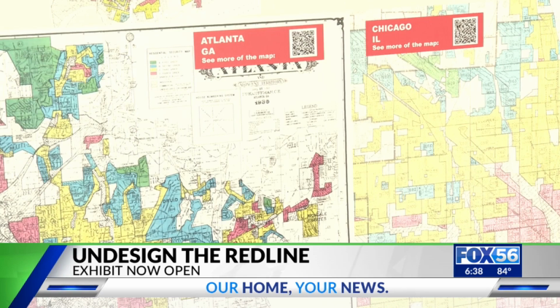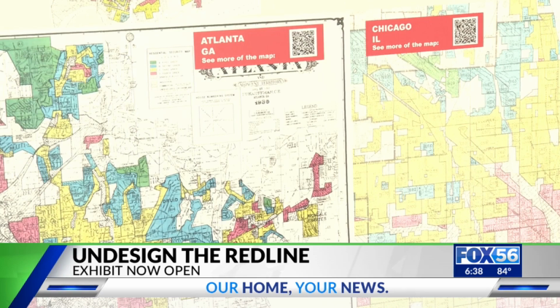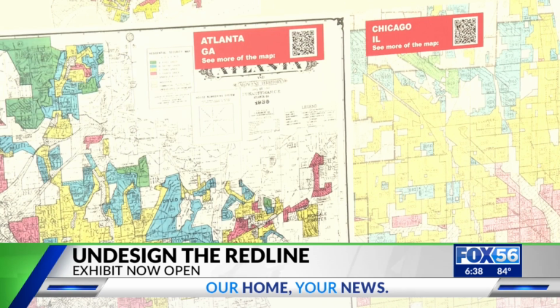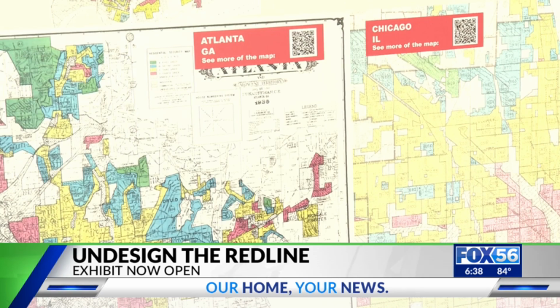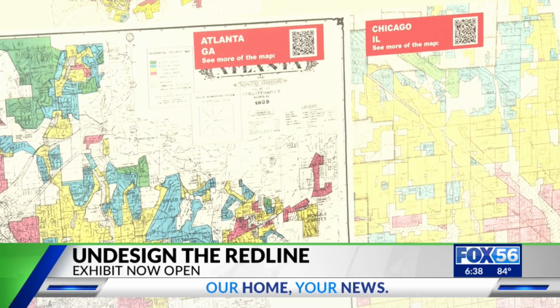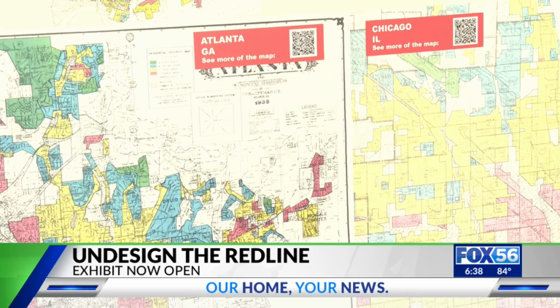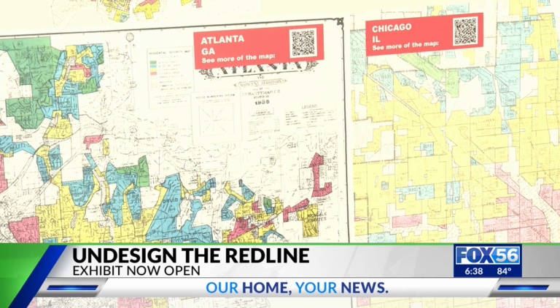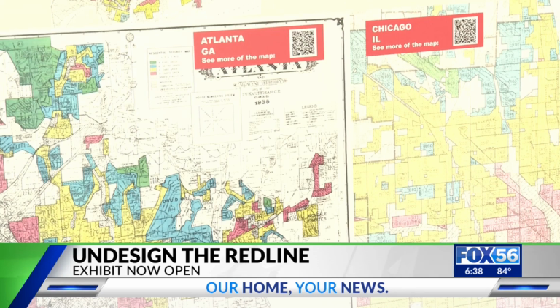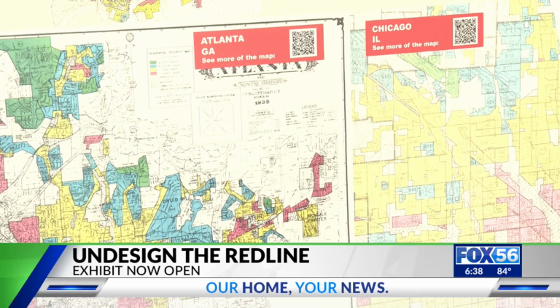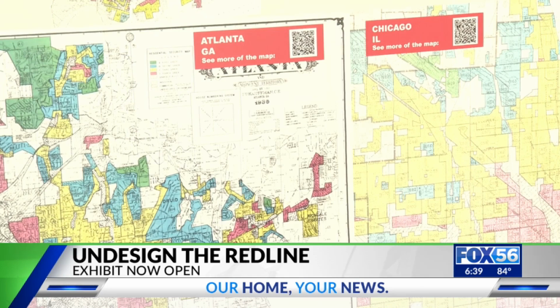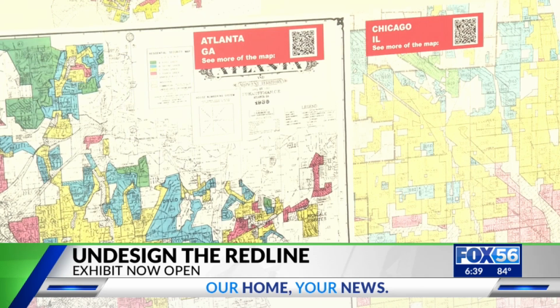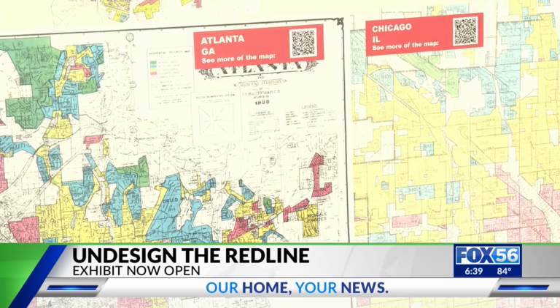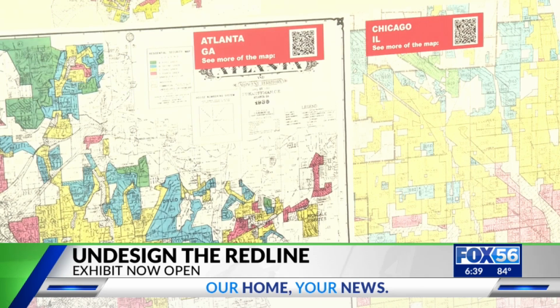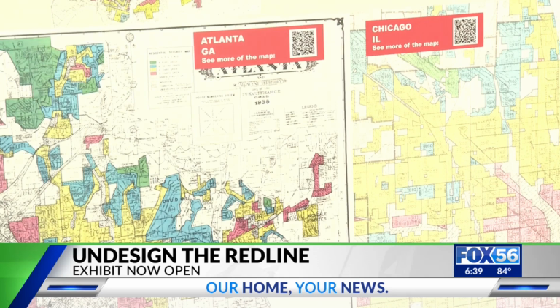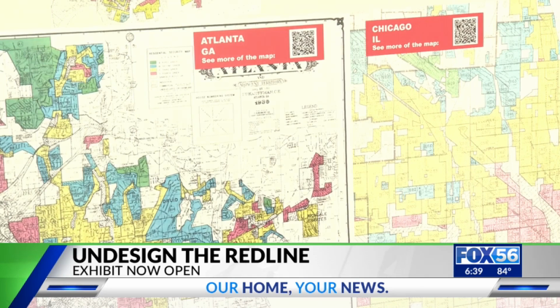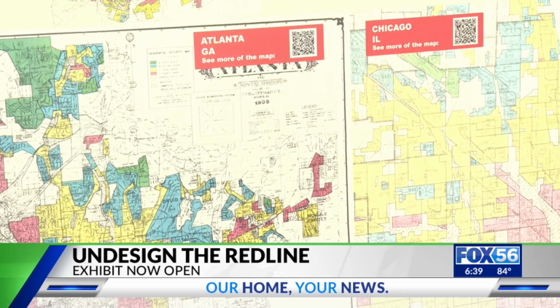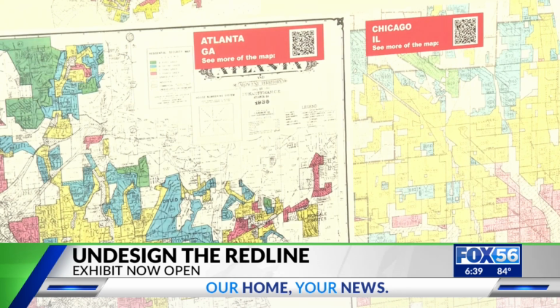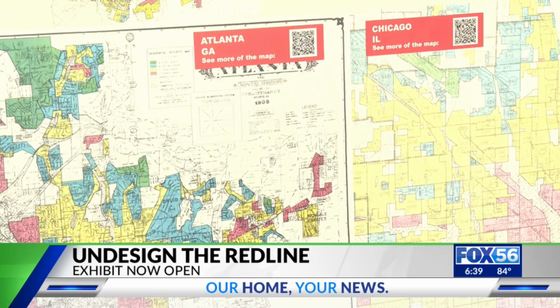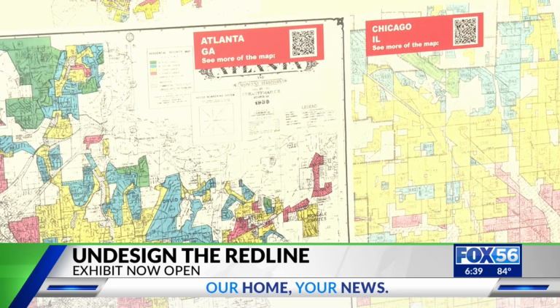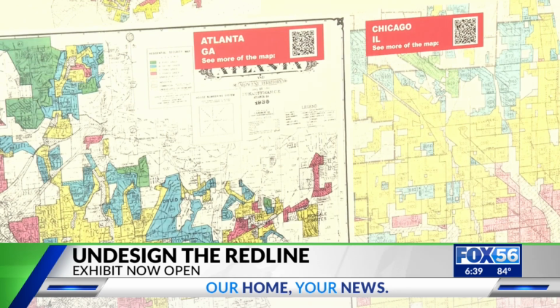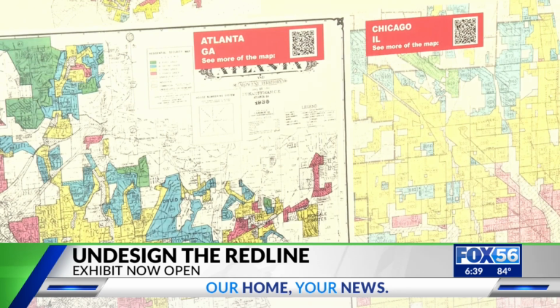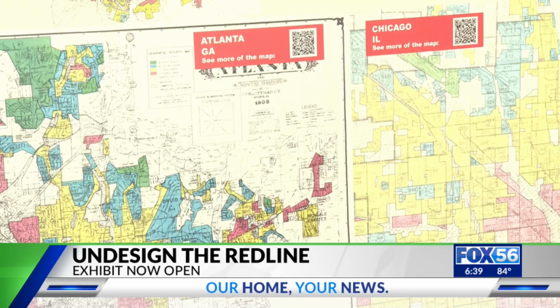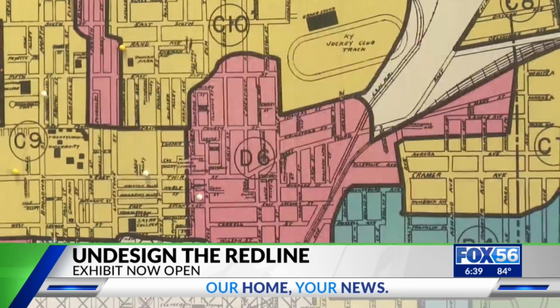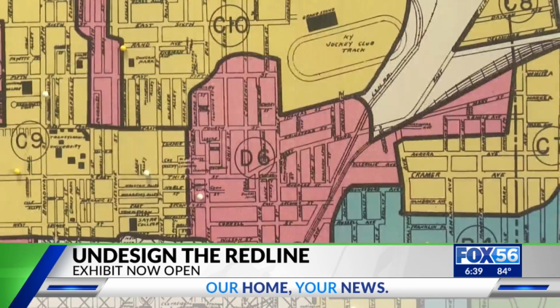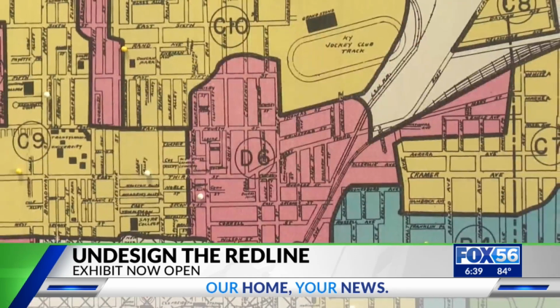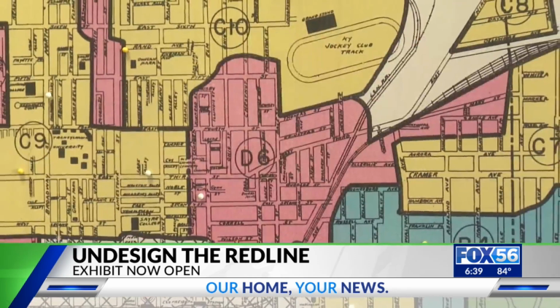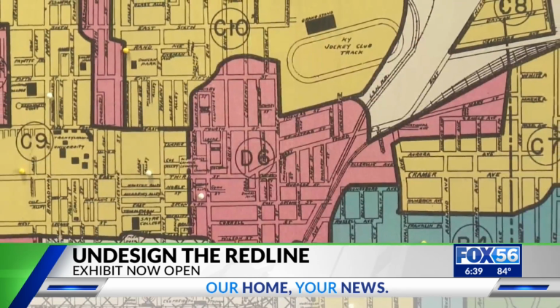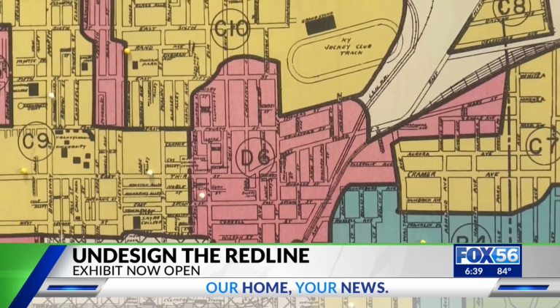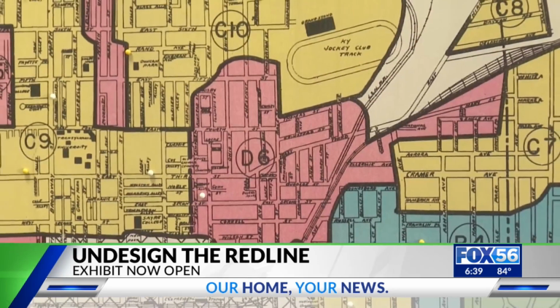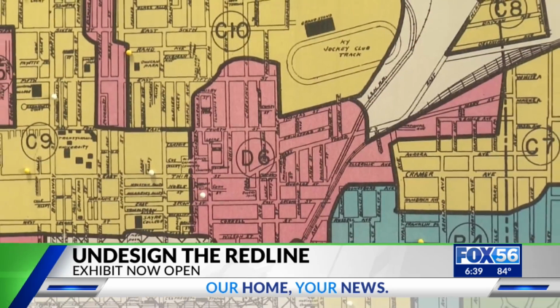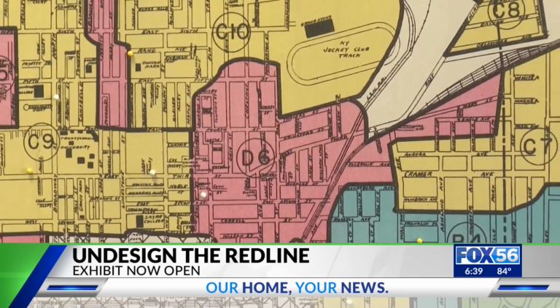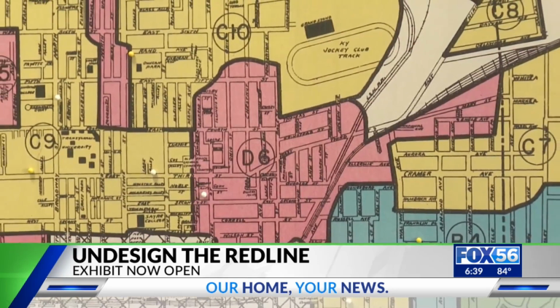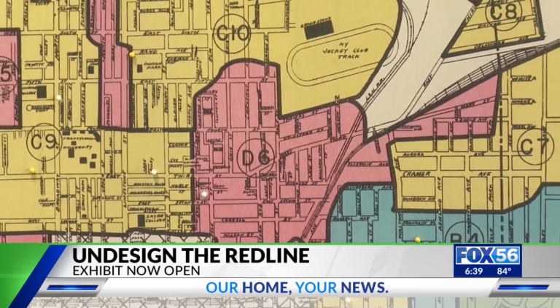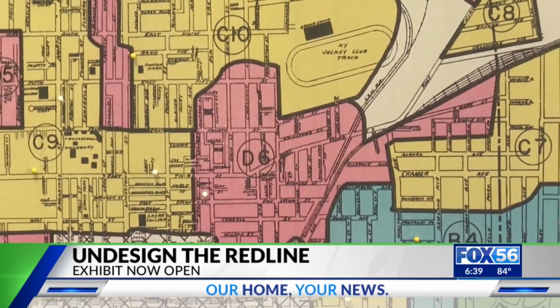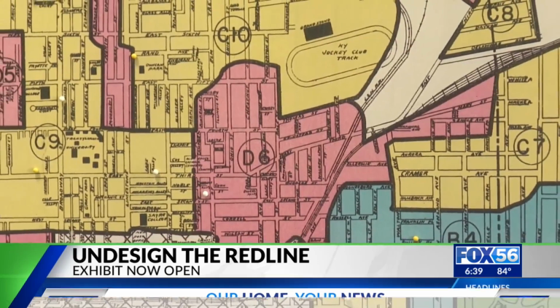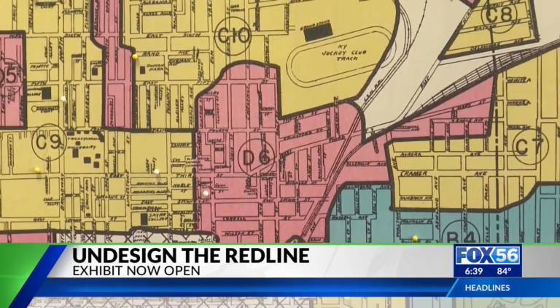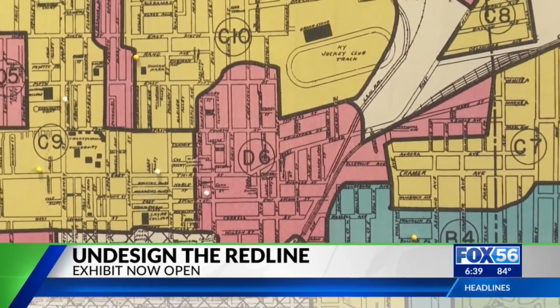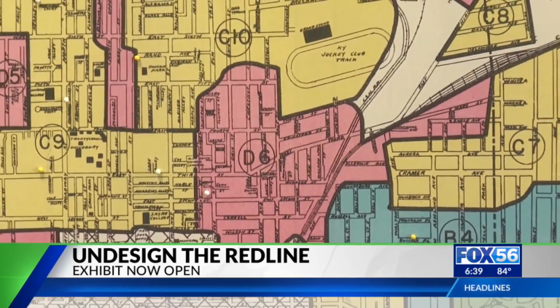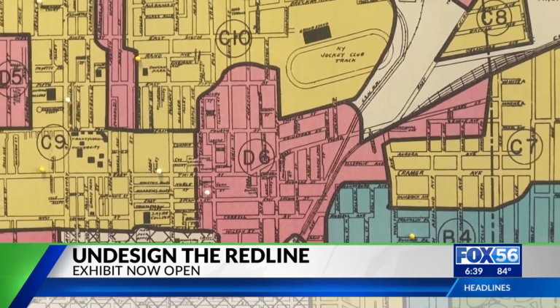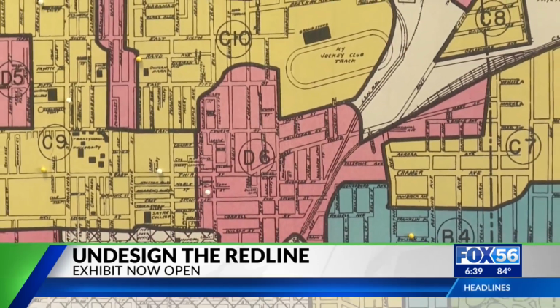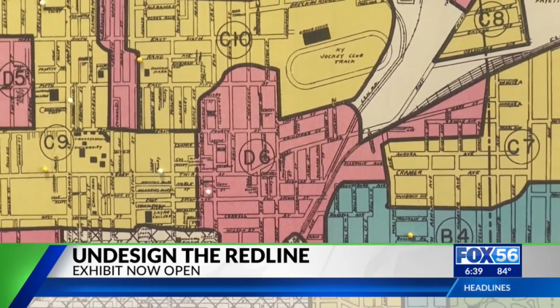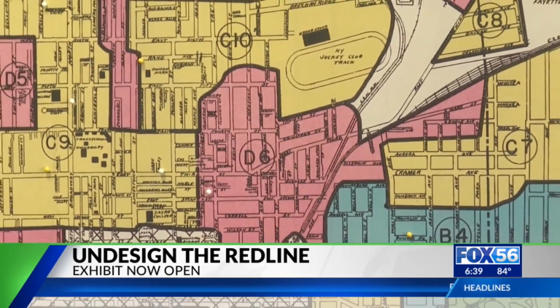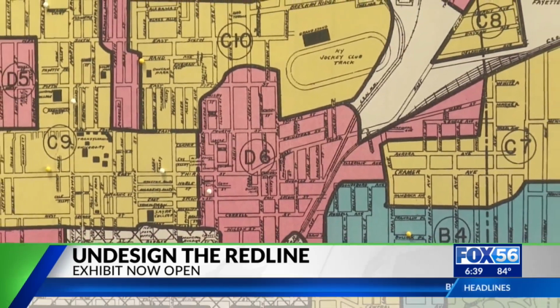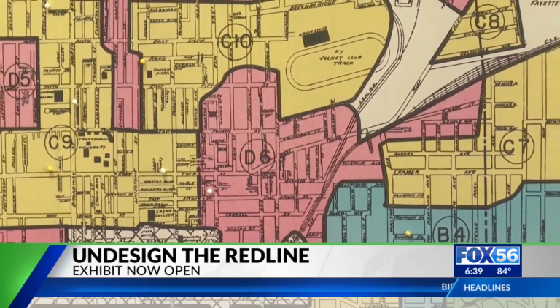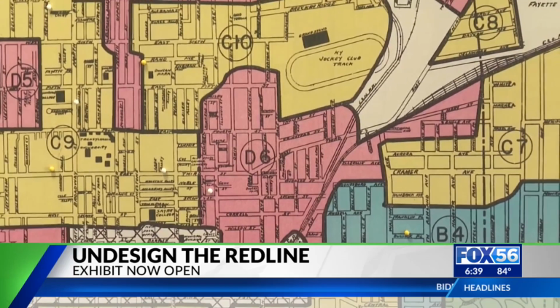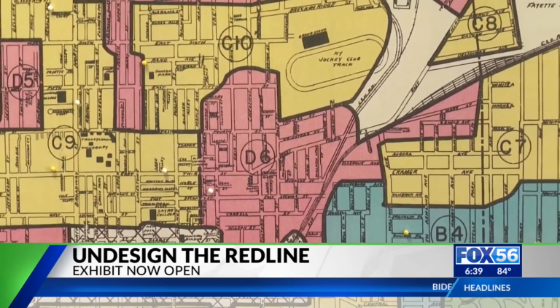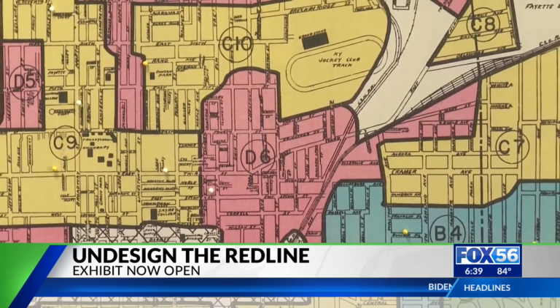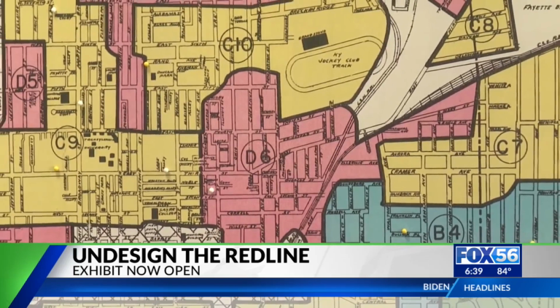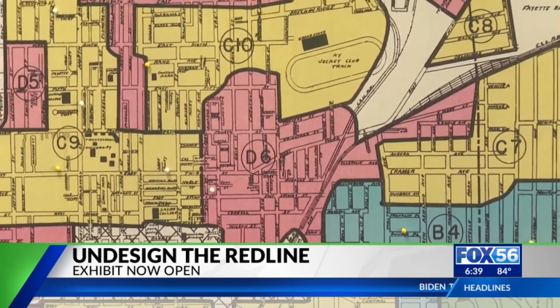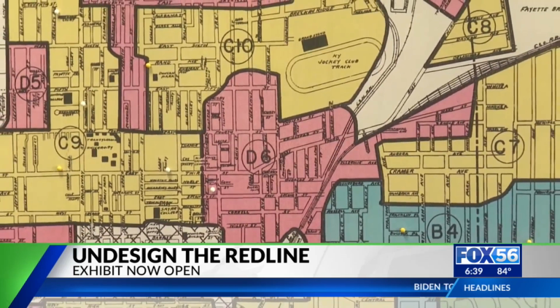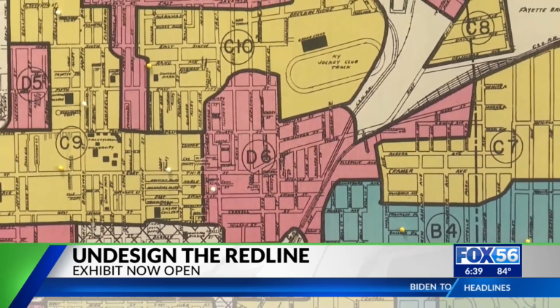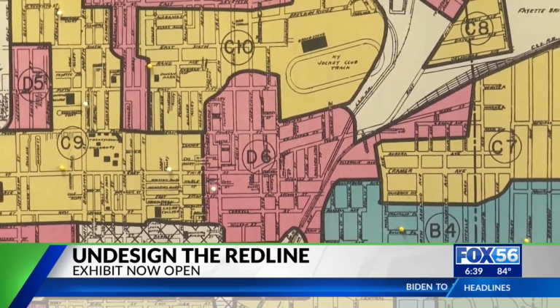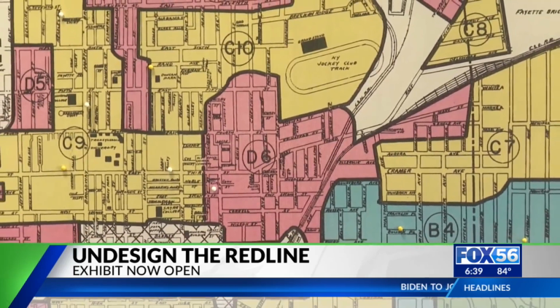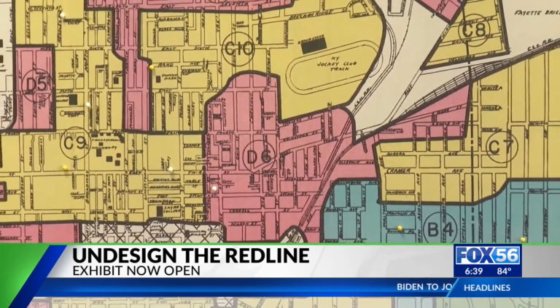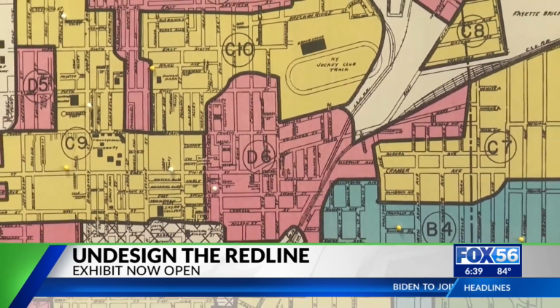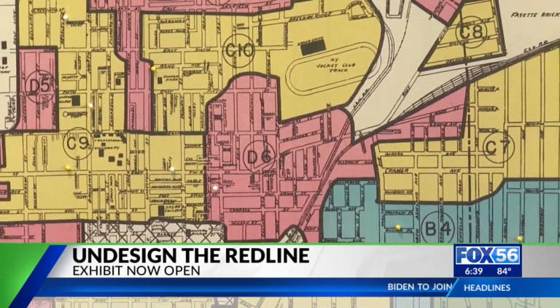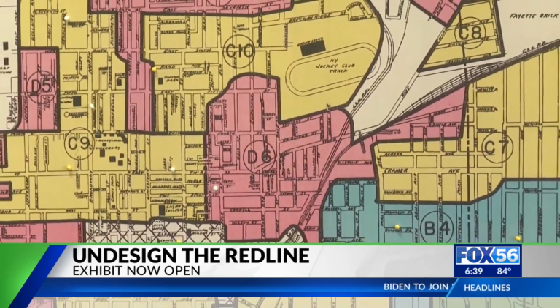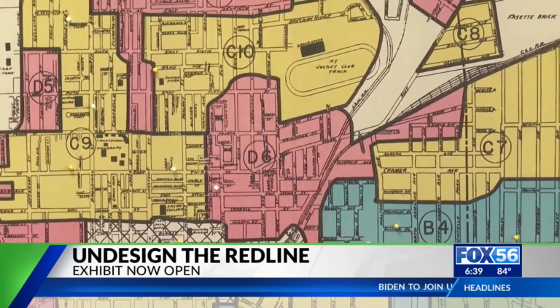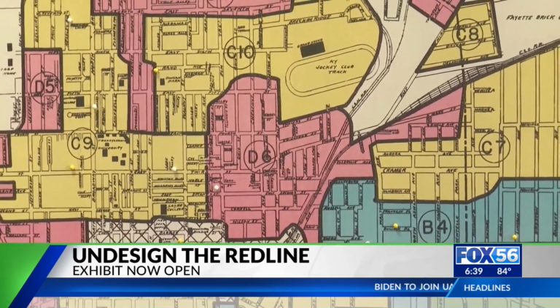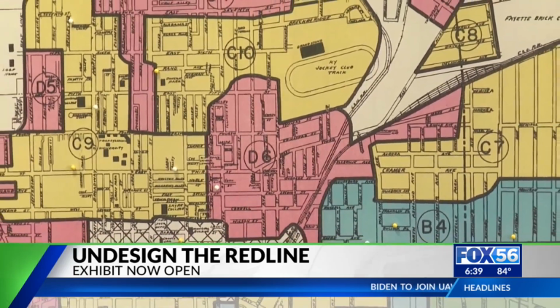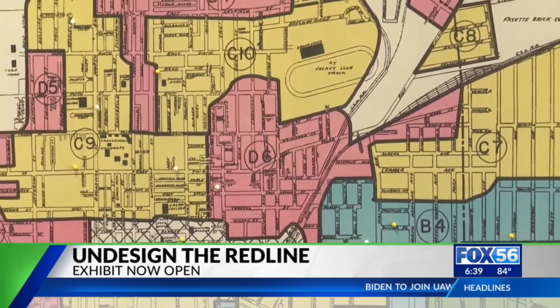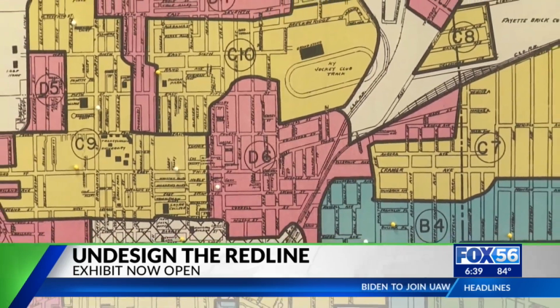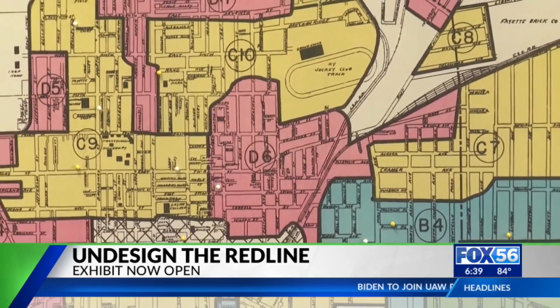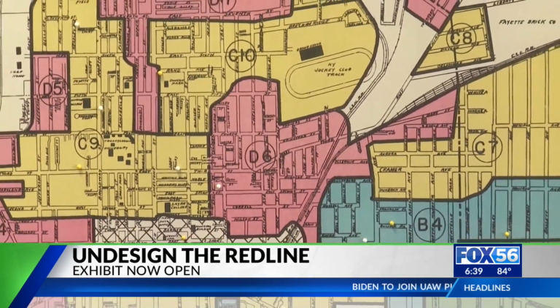Redlining is the discriminatory practice of refusing loans to residents in certain areas based on their race or ethnicity.